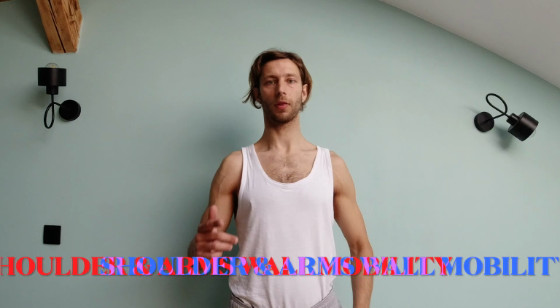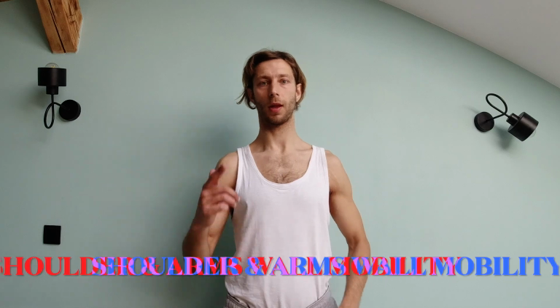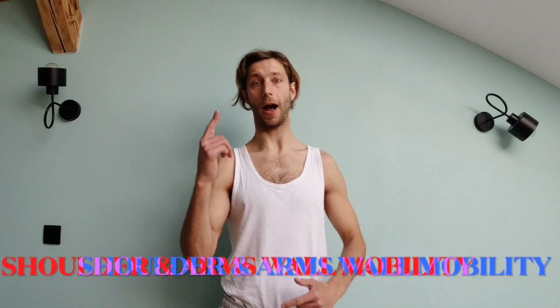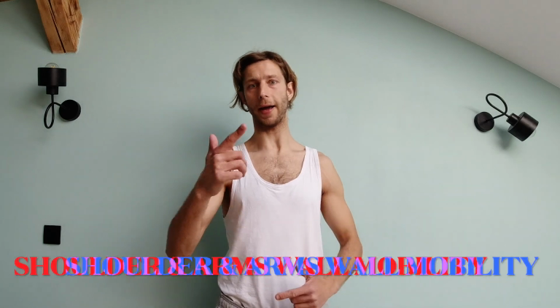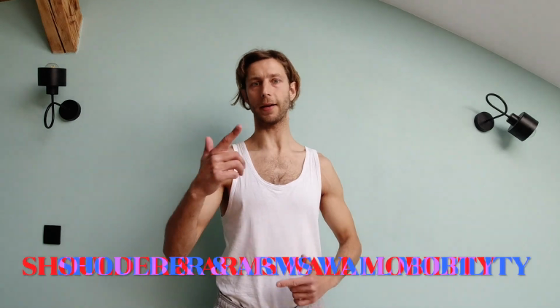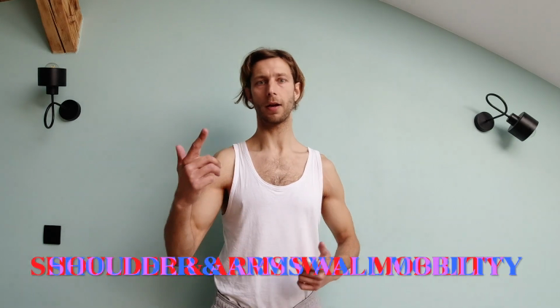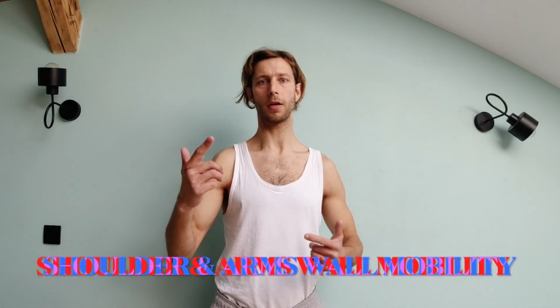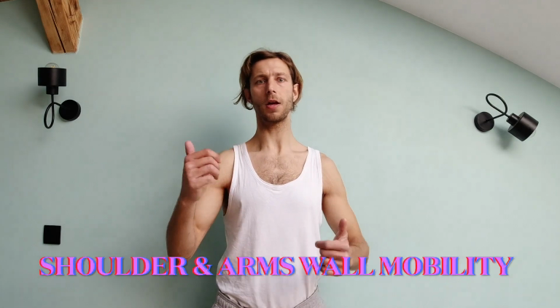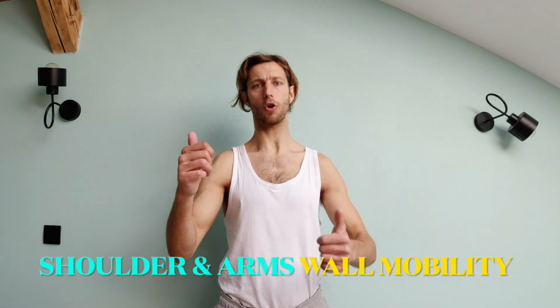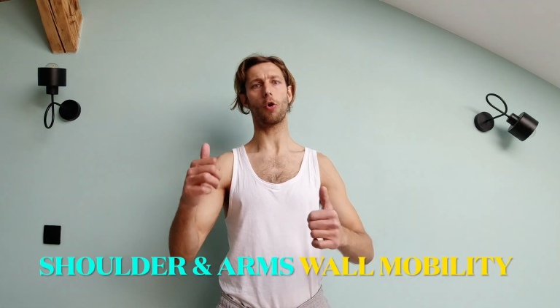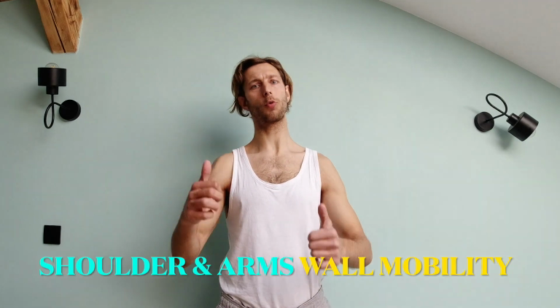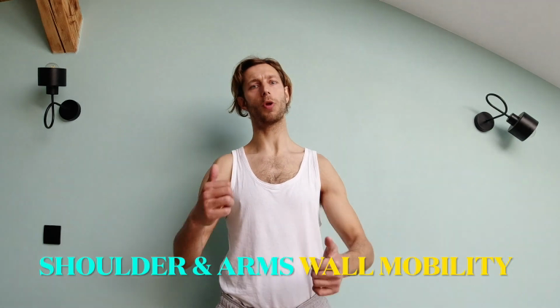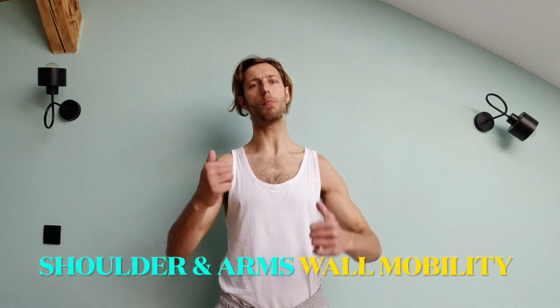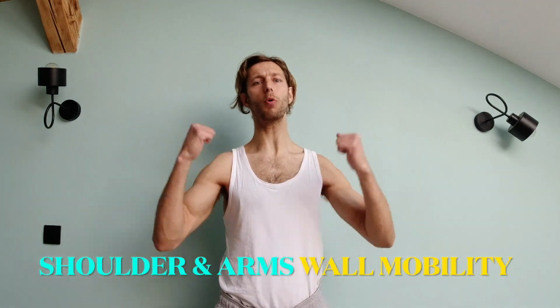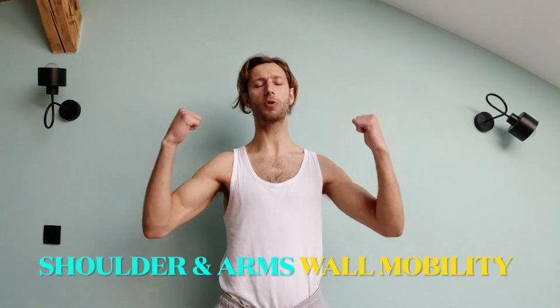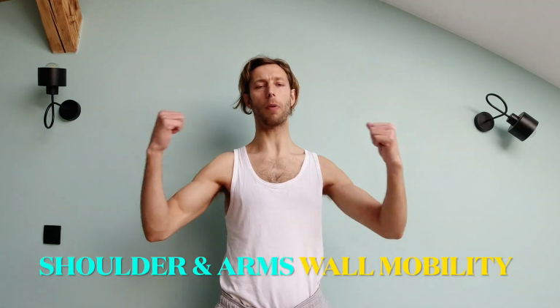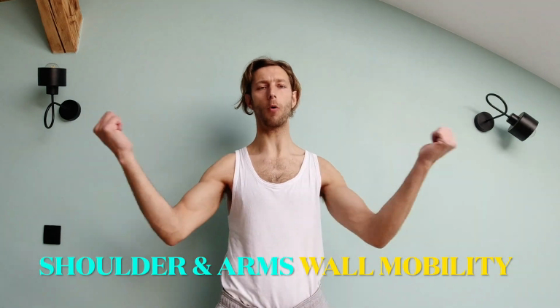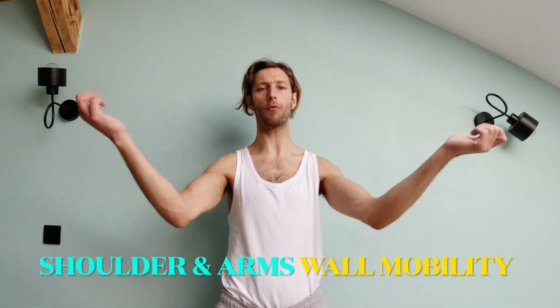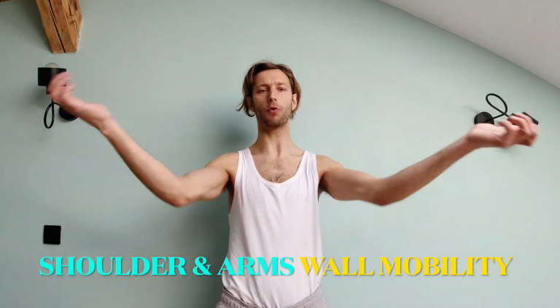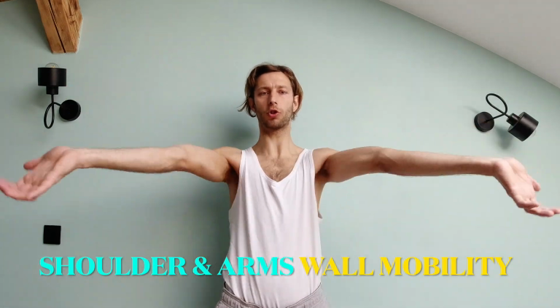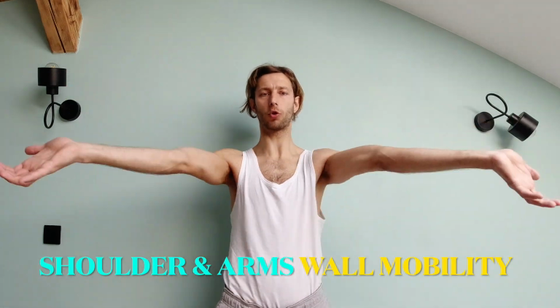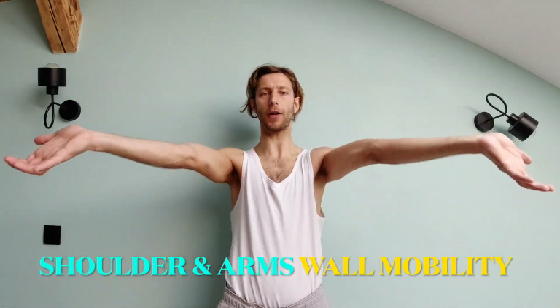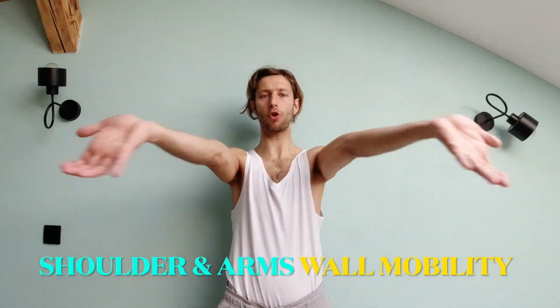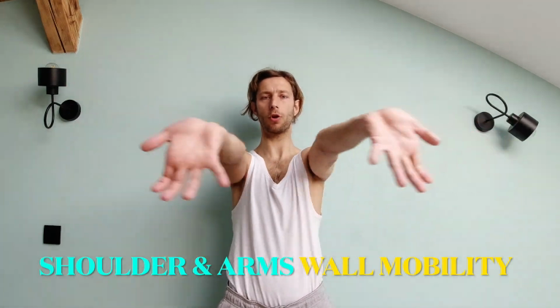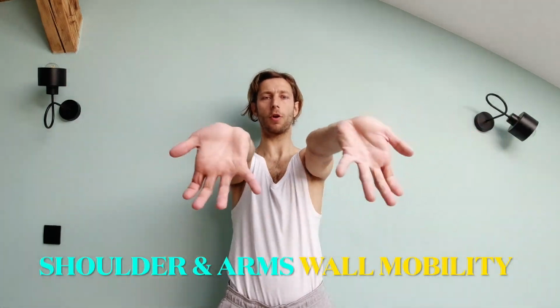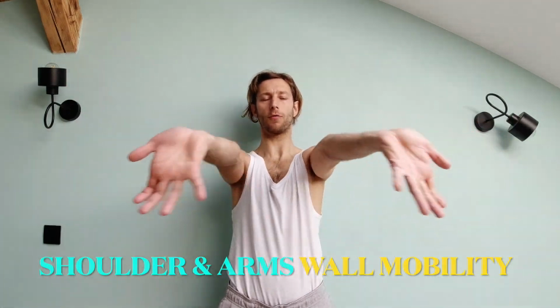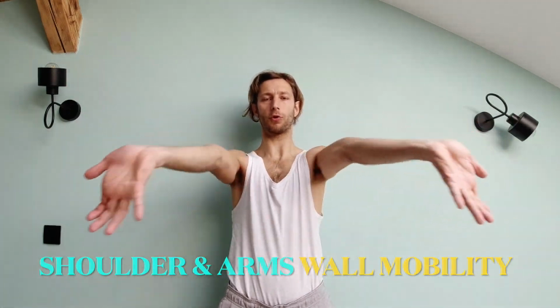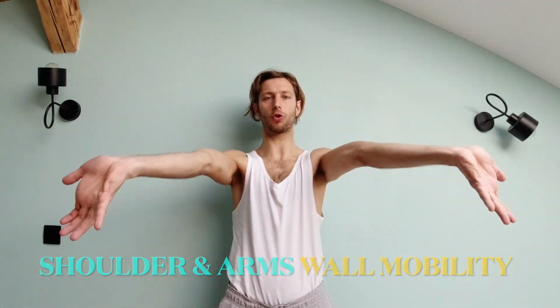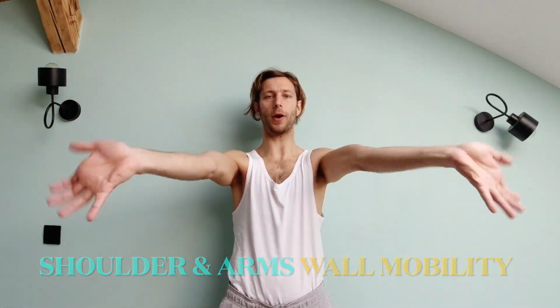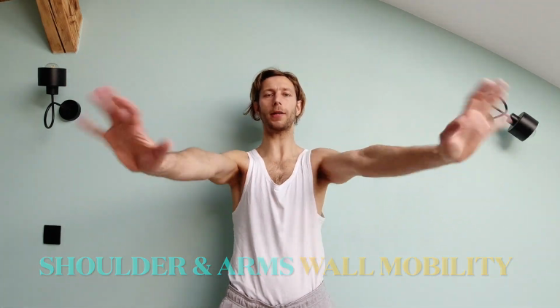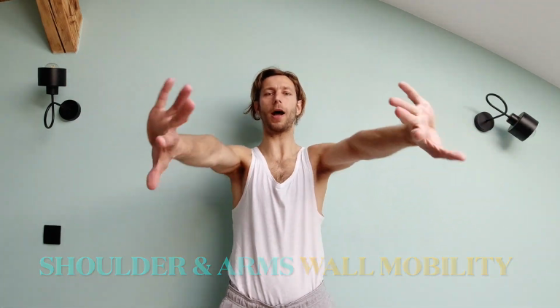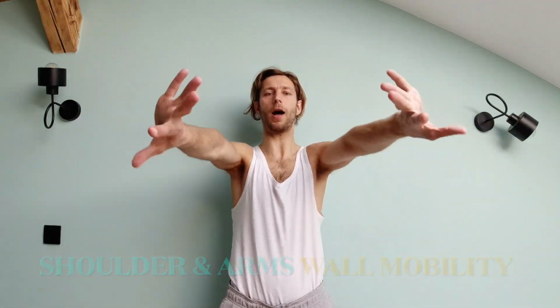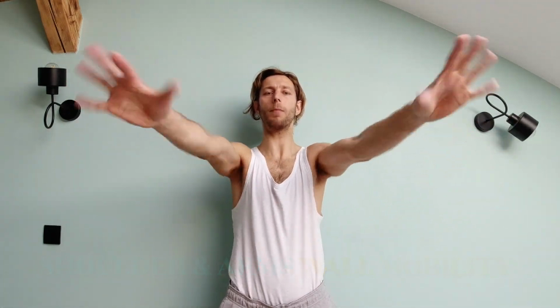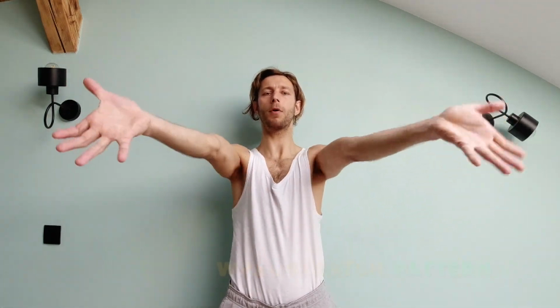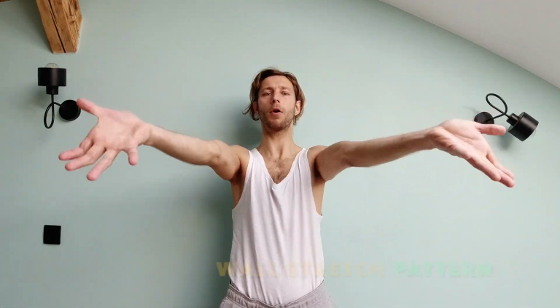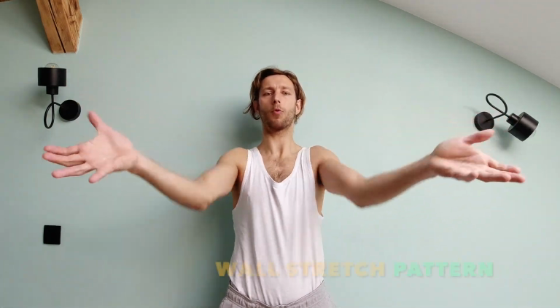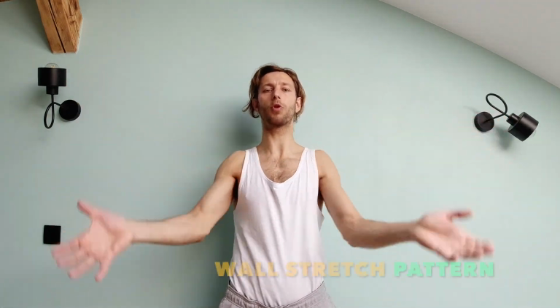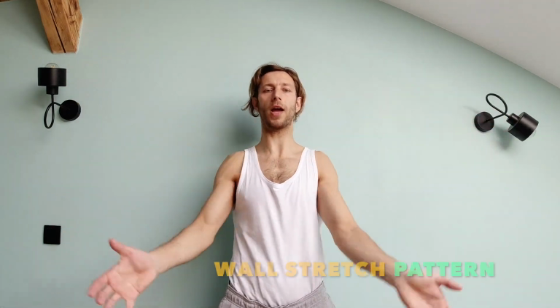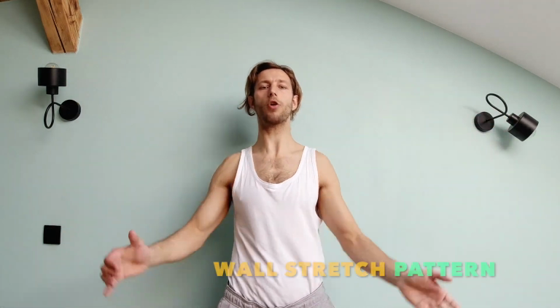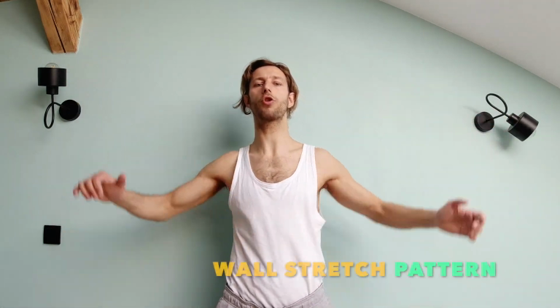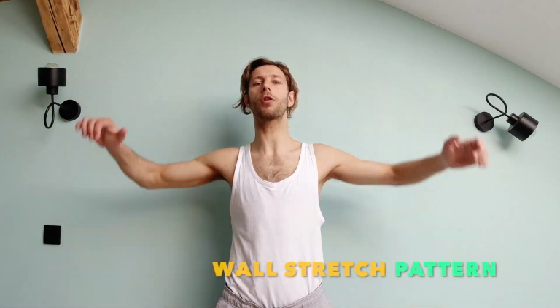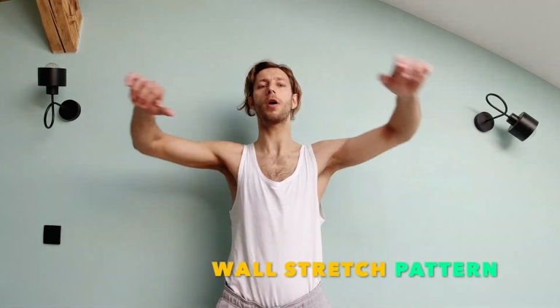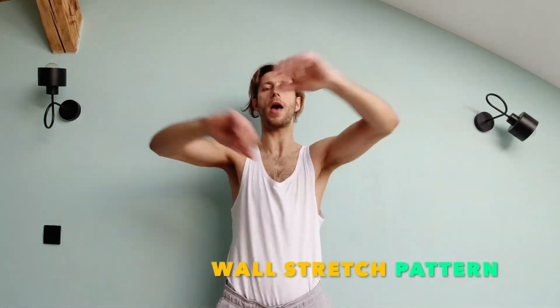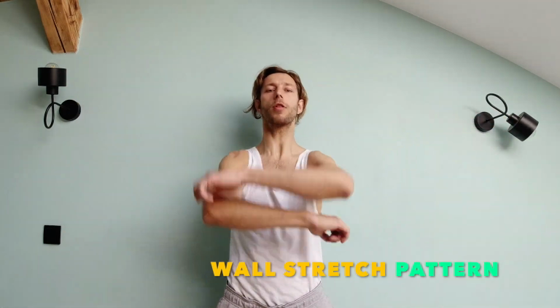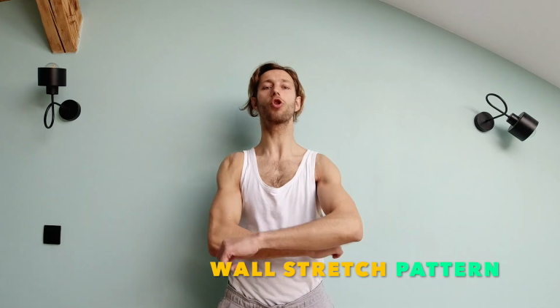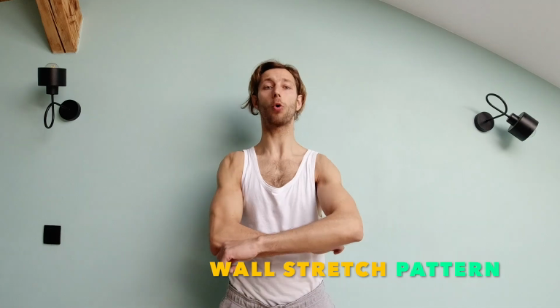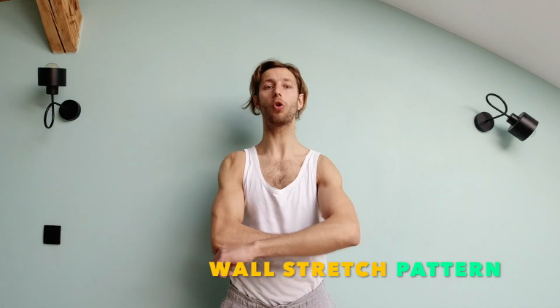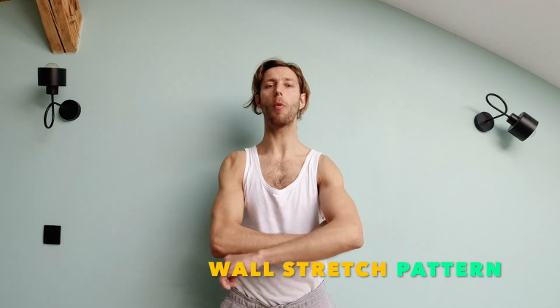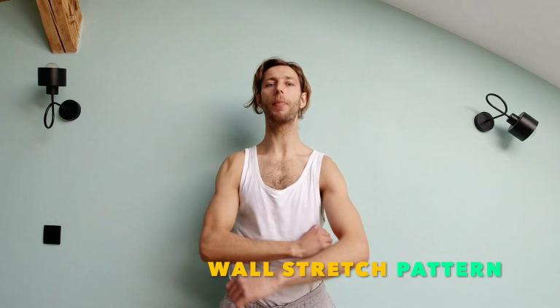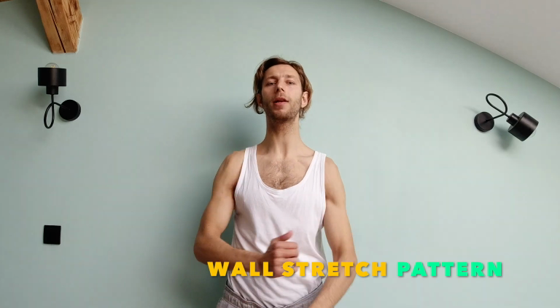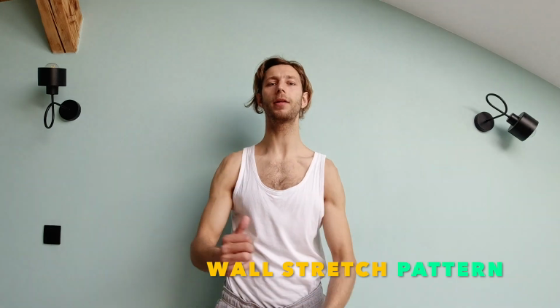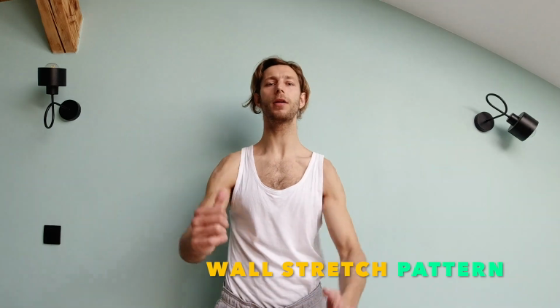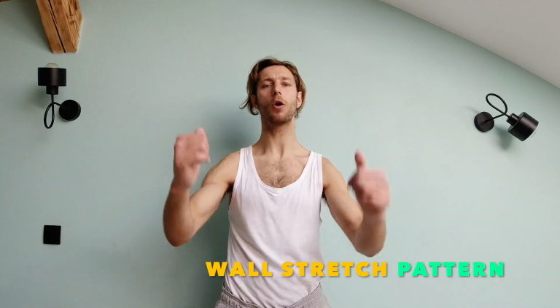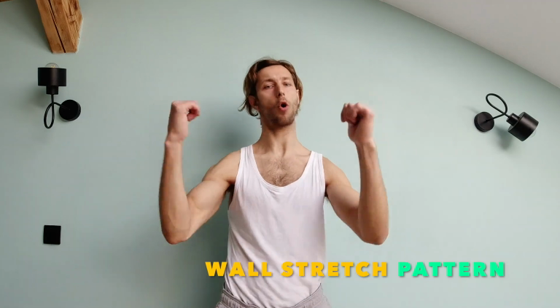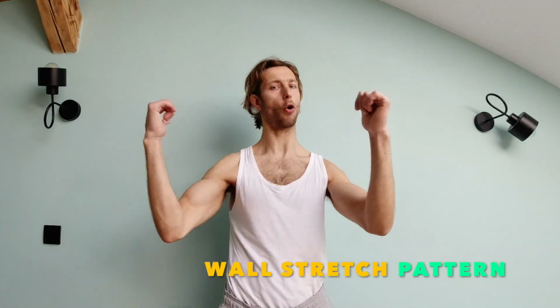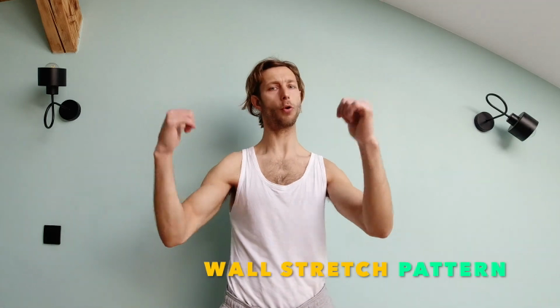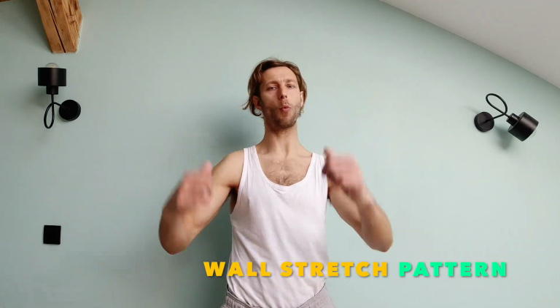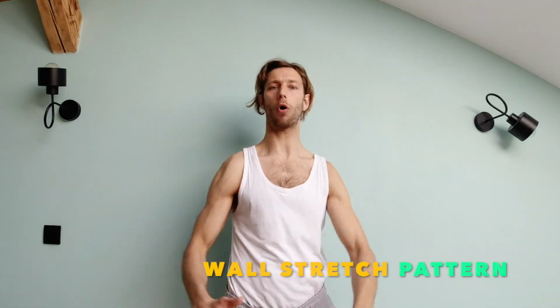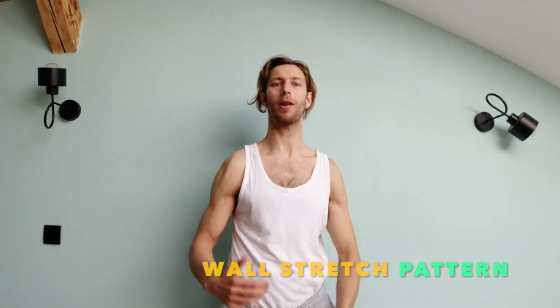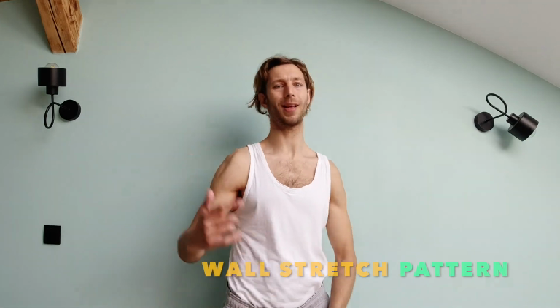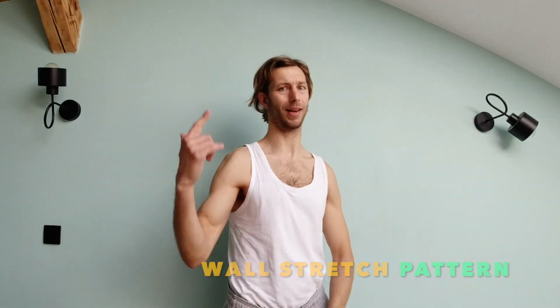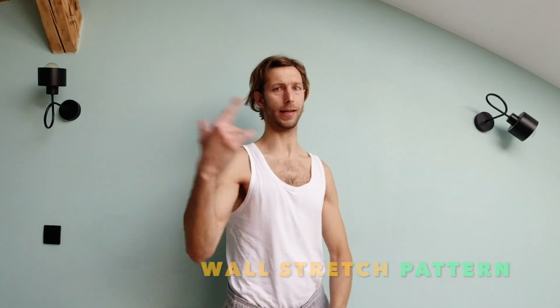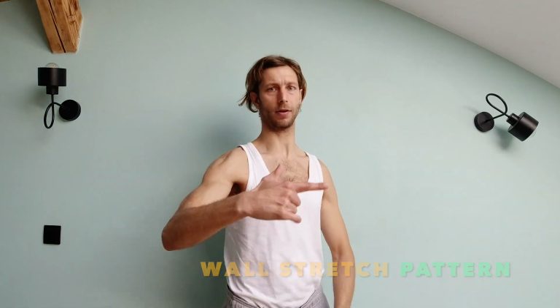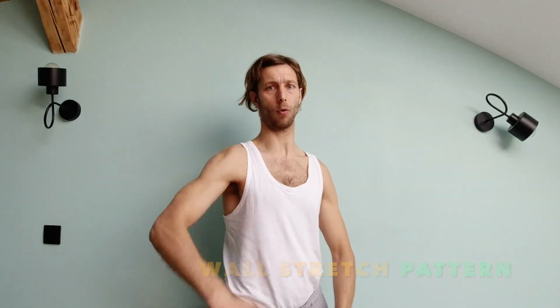Hi, here I show you the most powerful stretch for straight arm, rotation and shoulder mobility on the wall. Let's go.